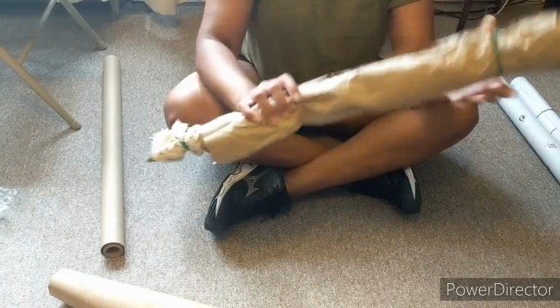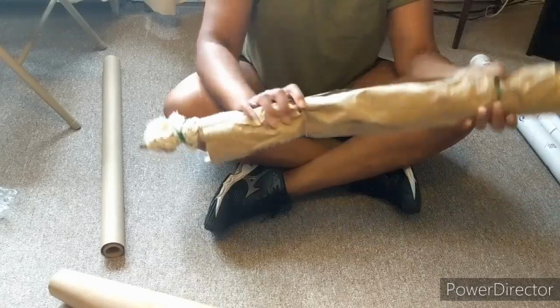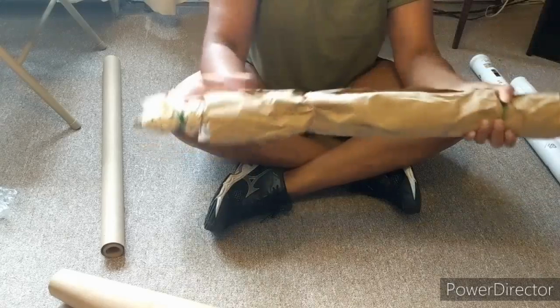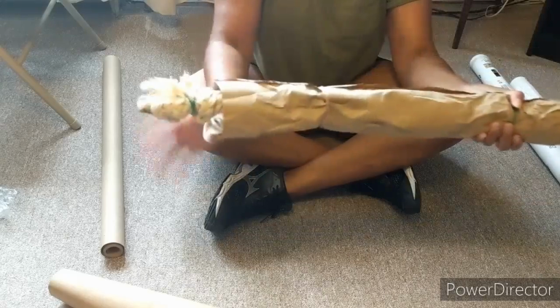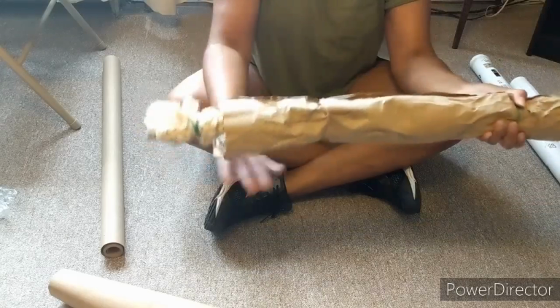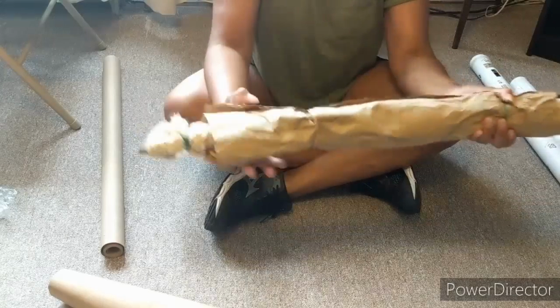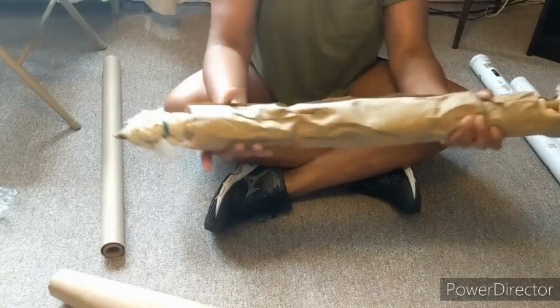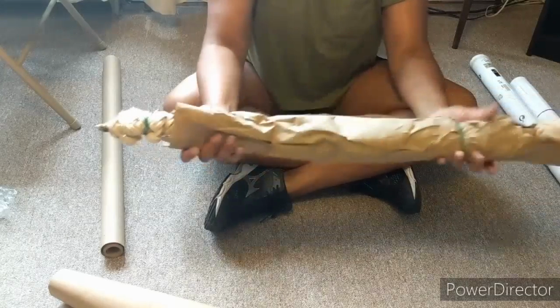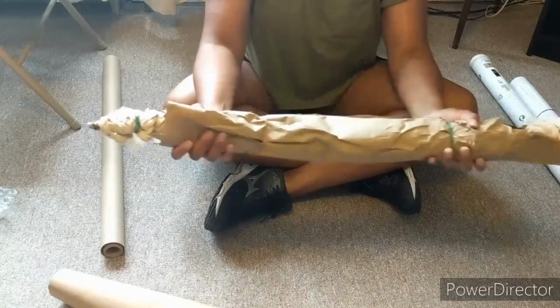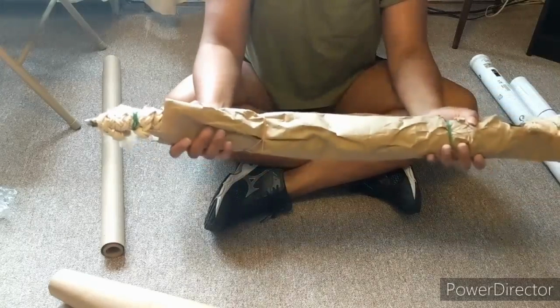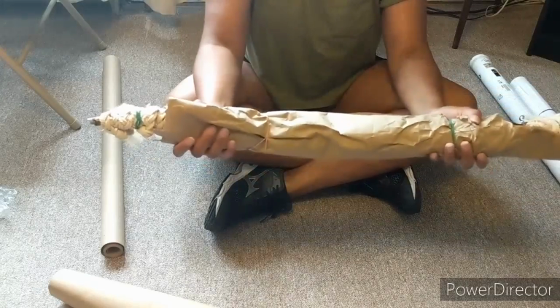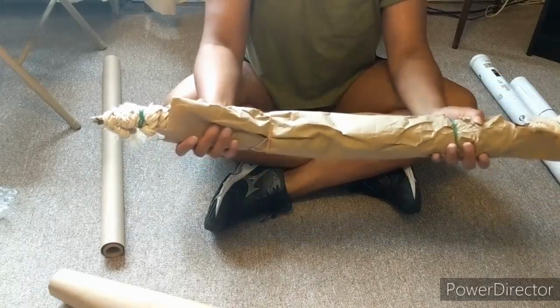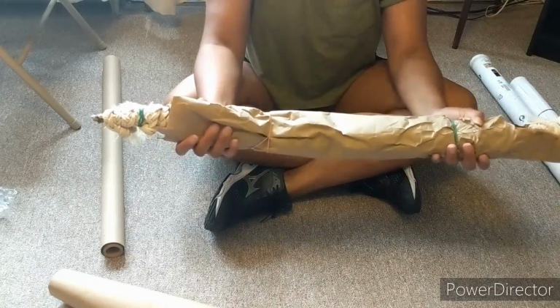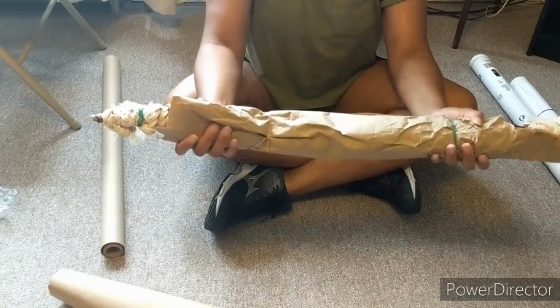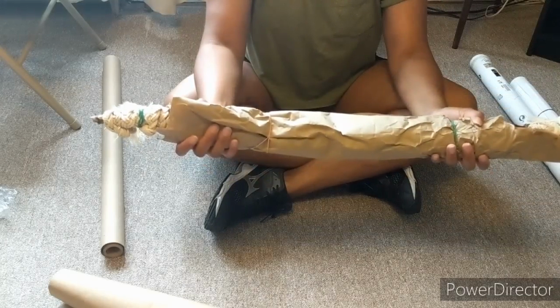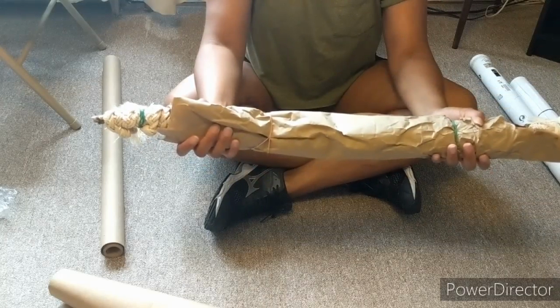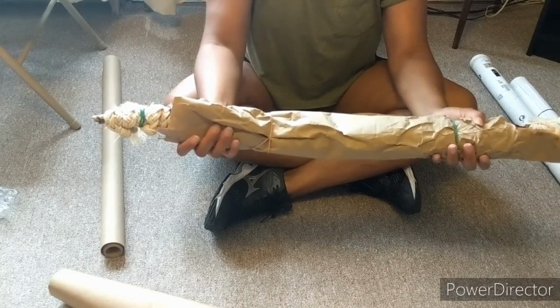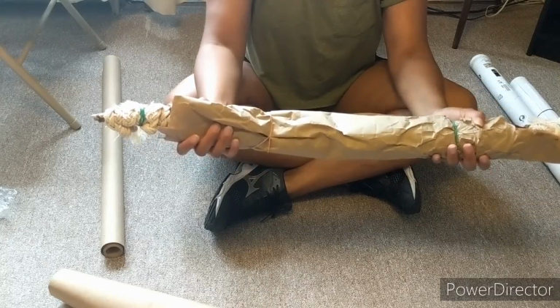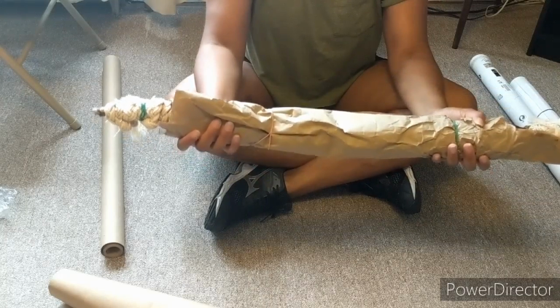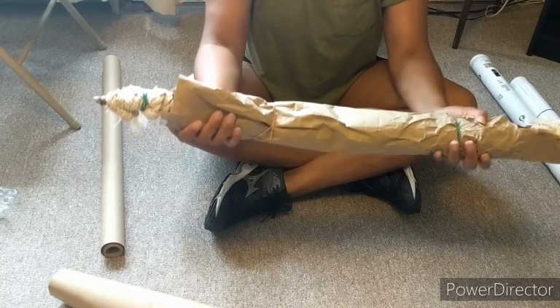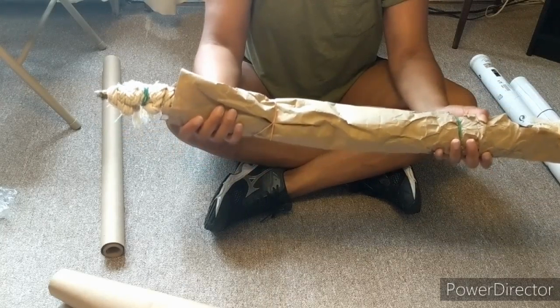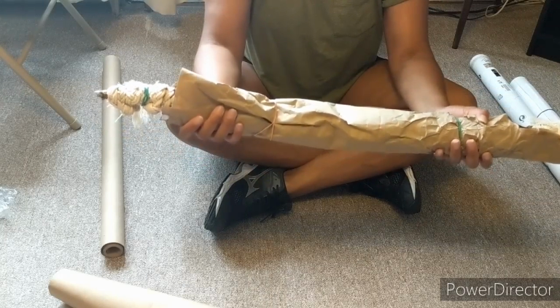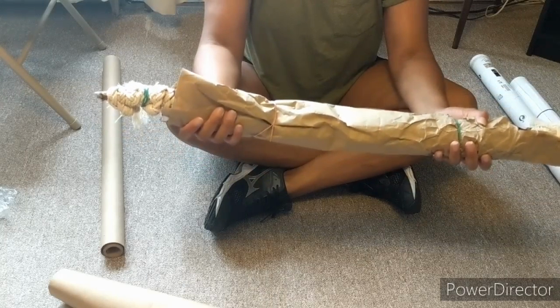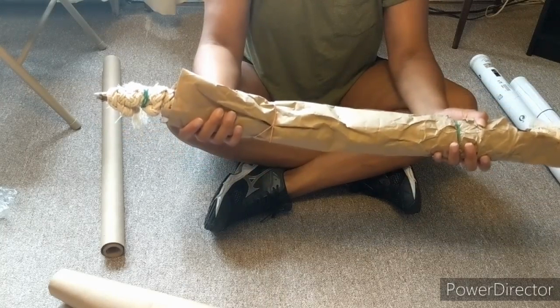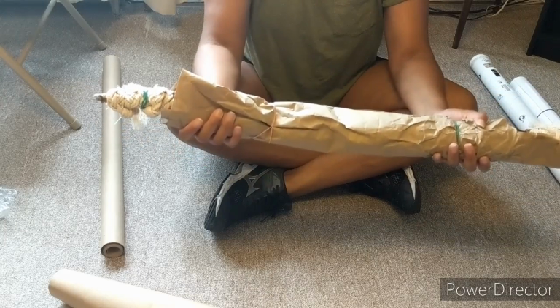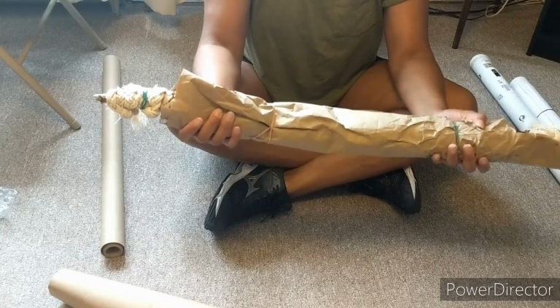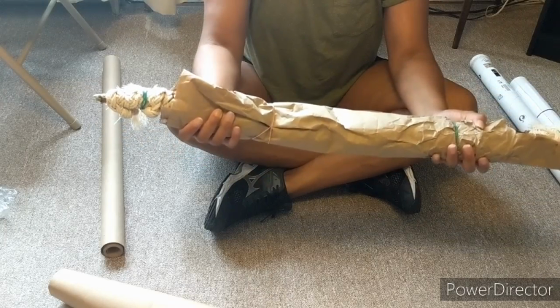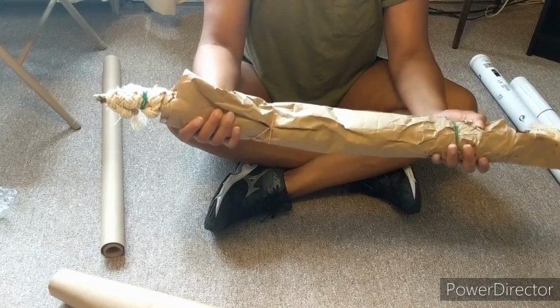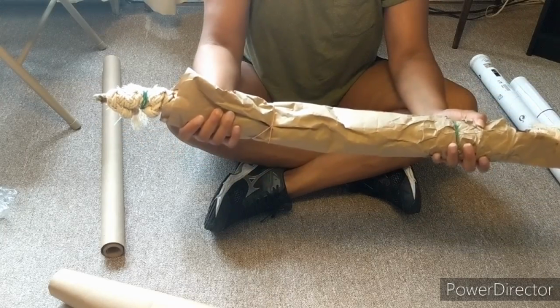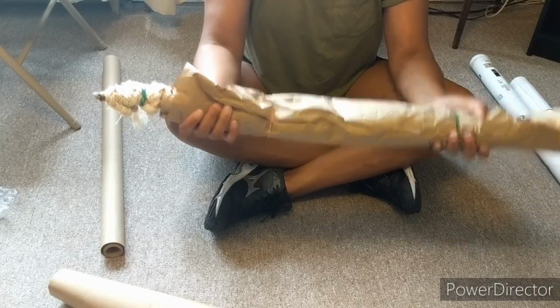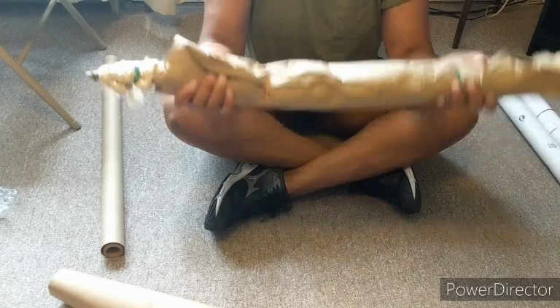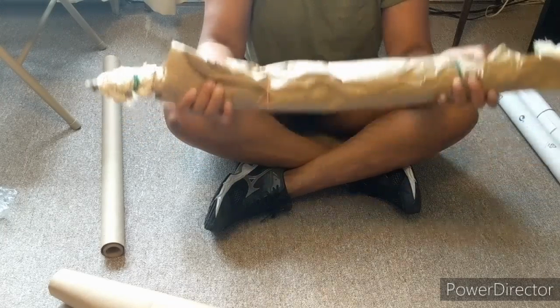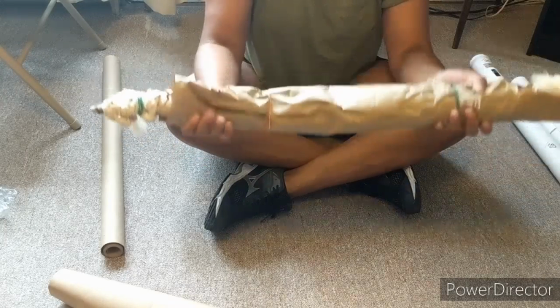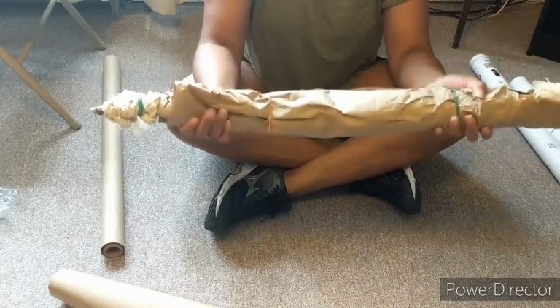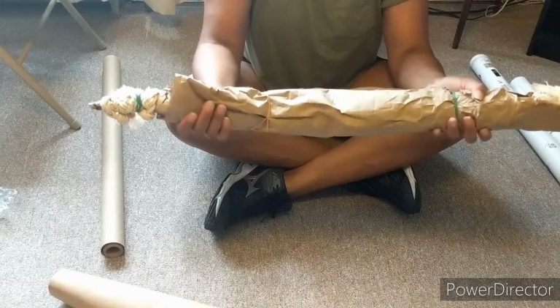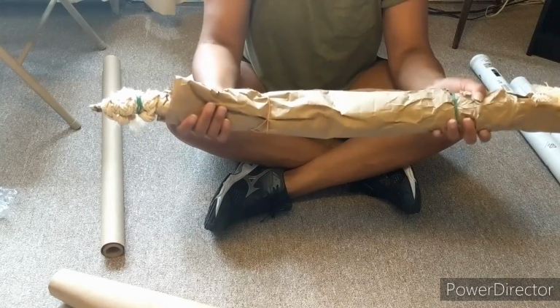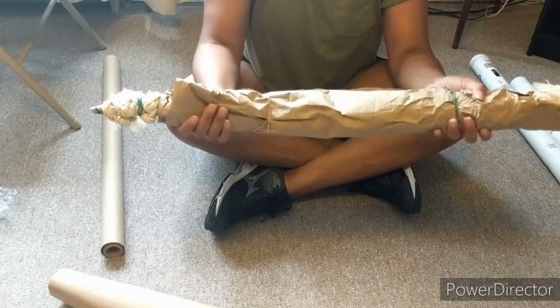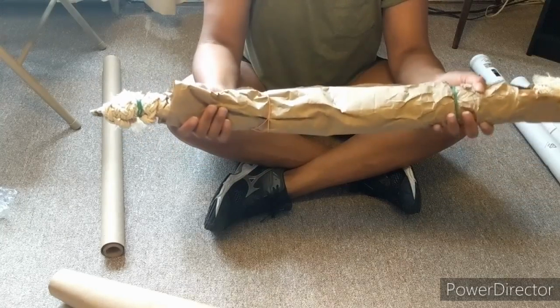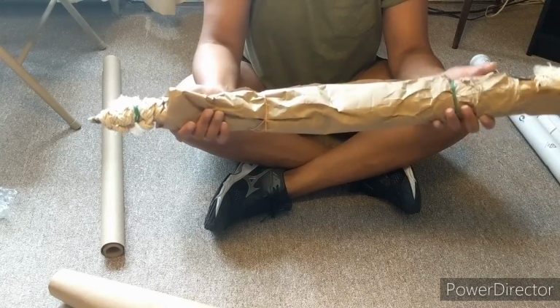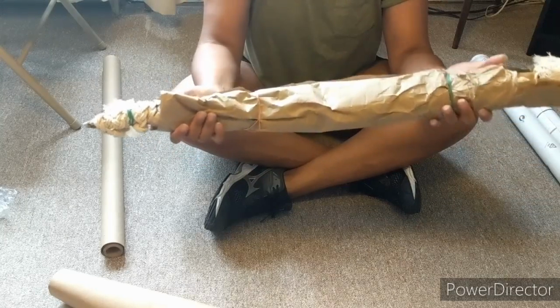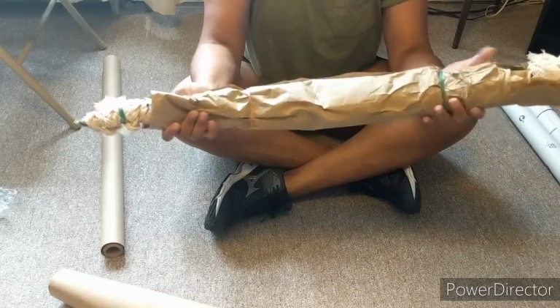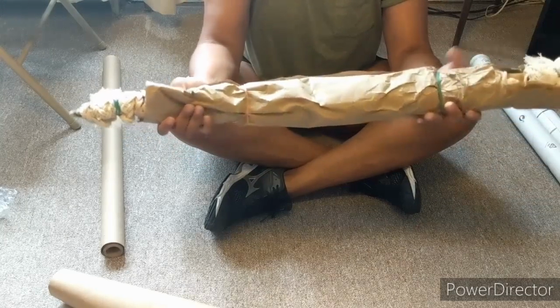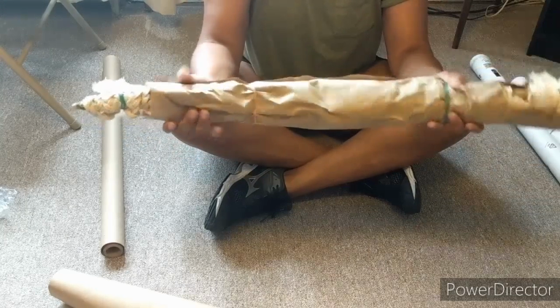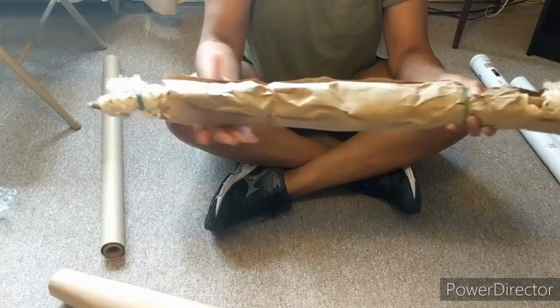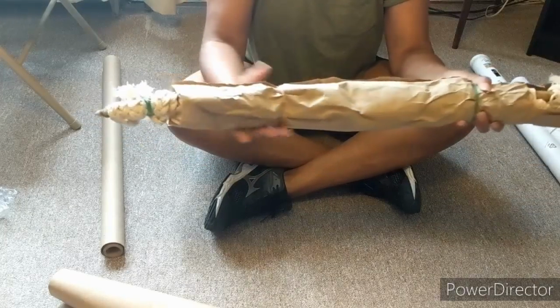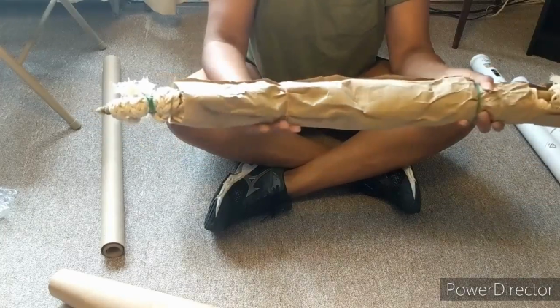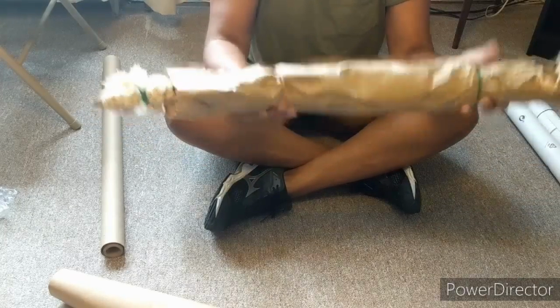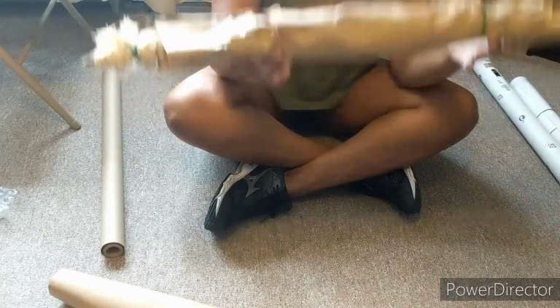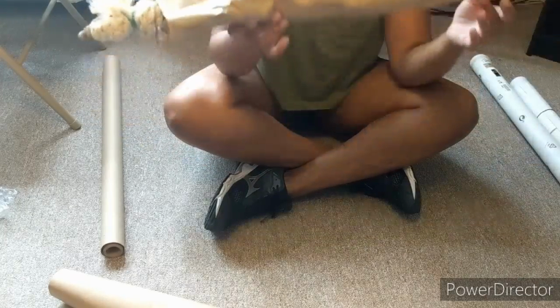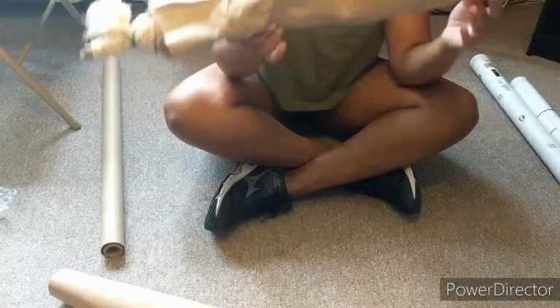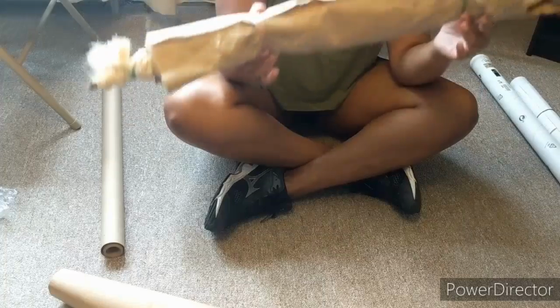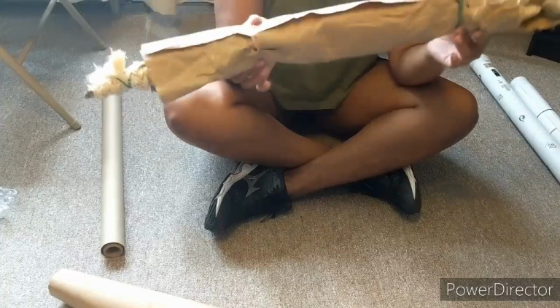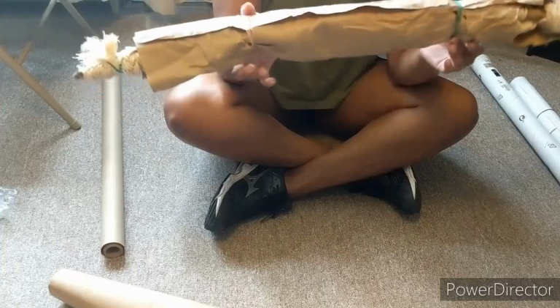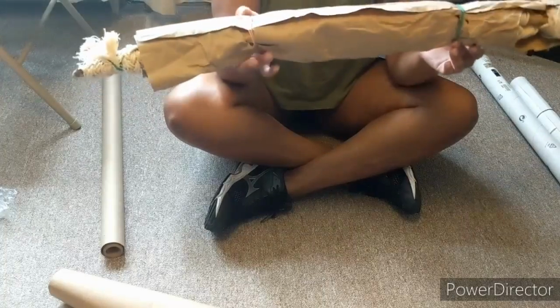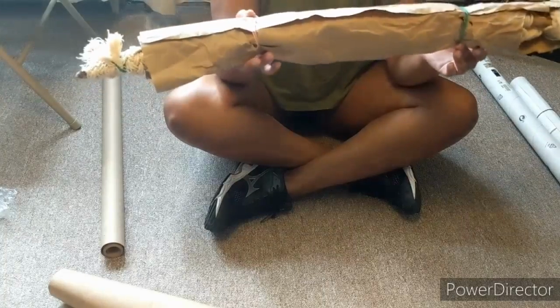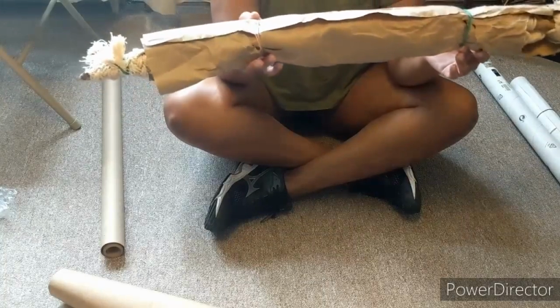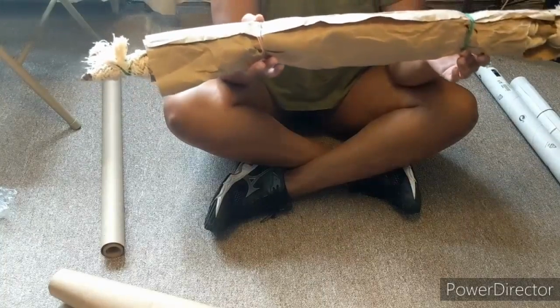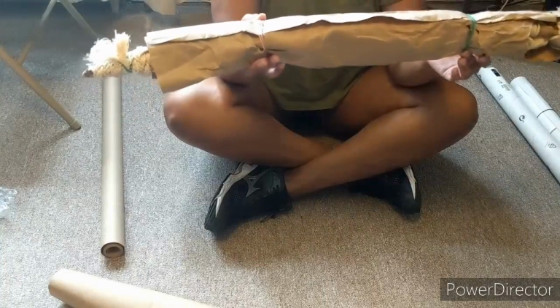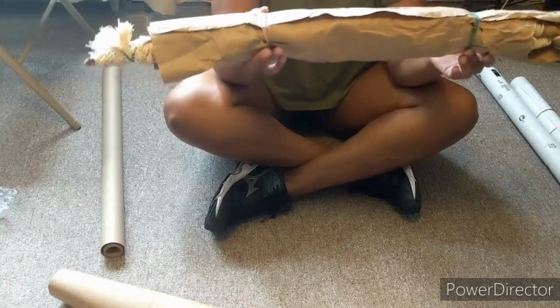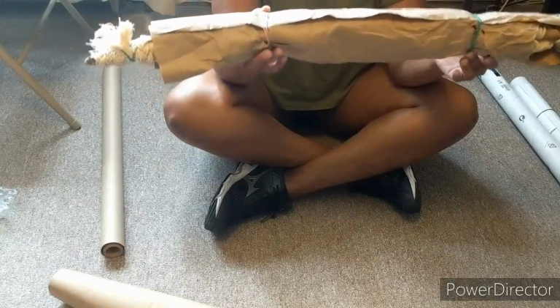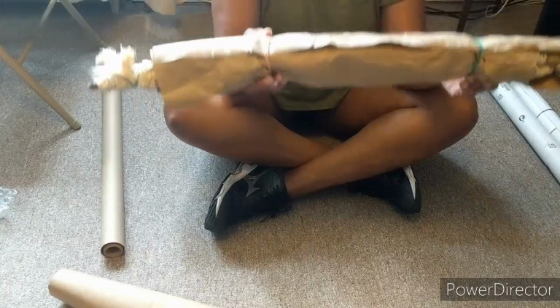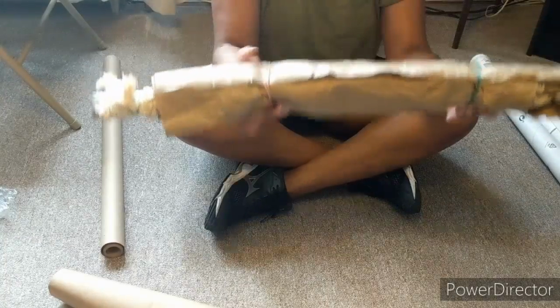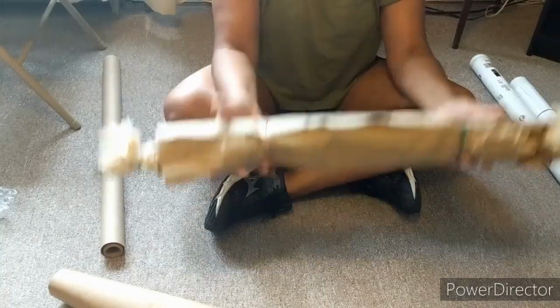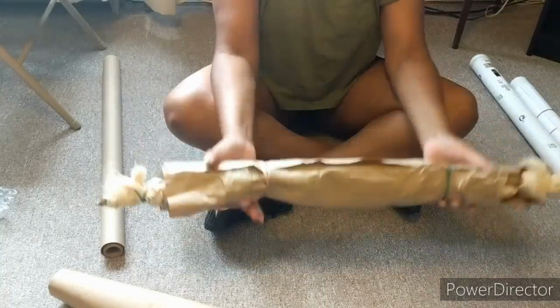And then I just took a scrap piece of craft paper and I just put some rubber bands around that too.